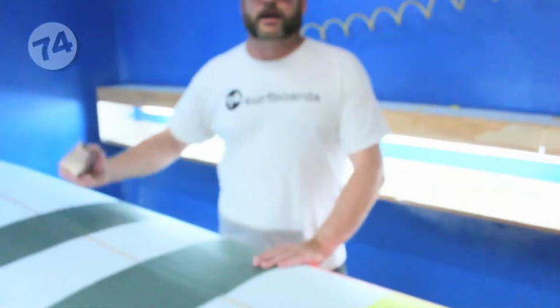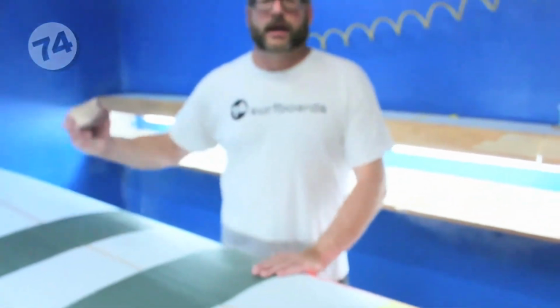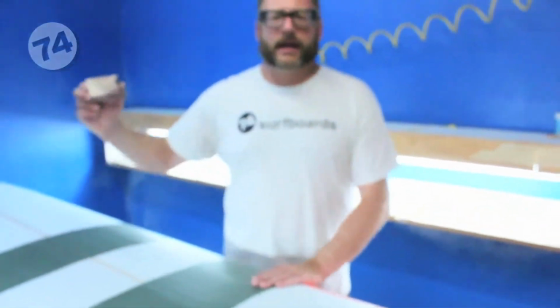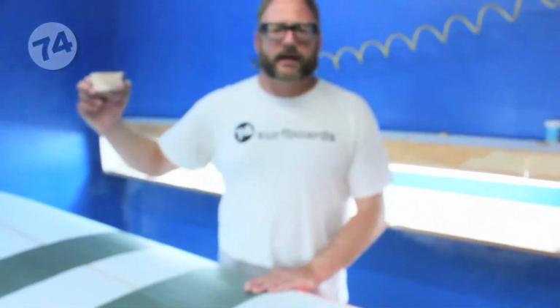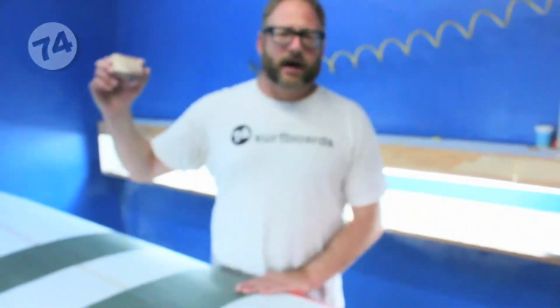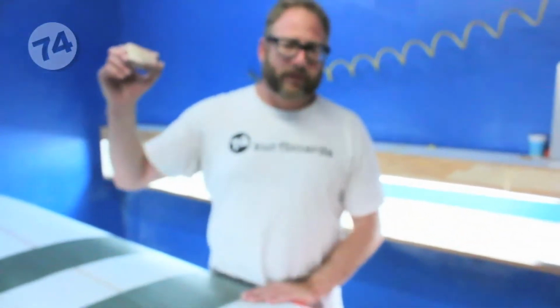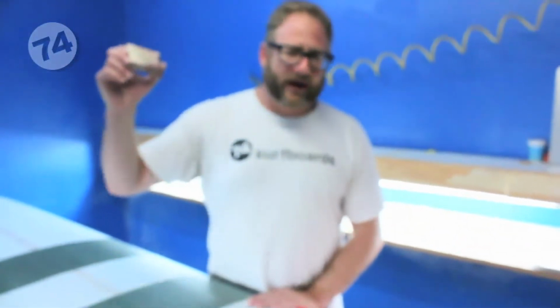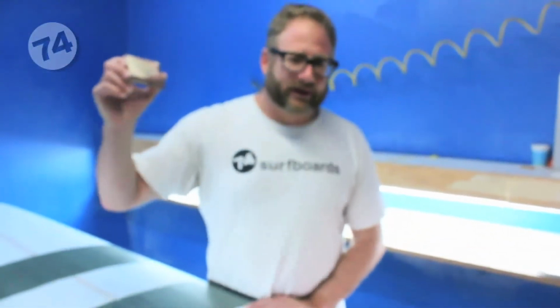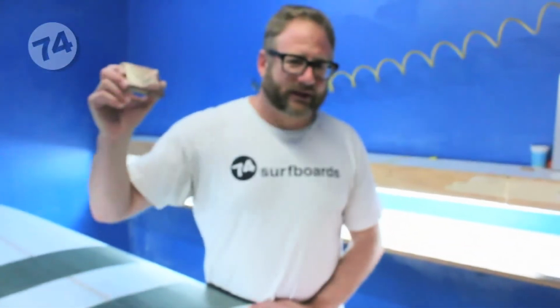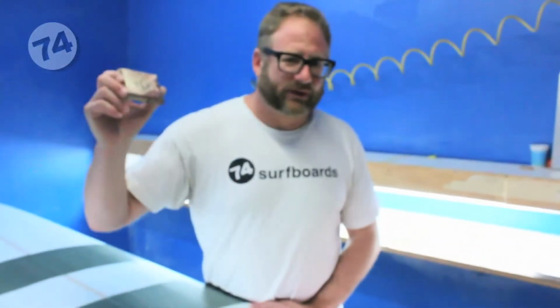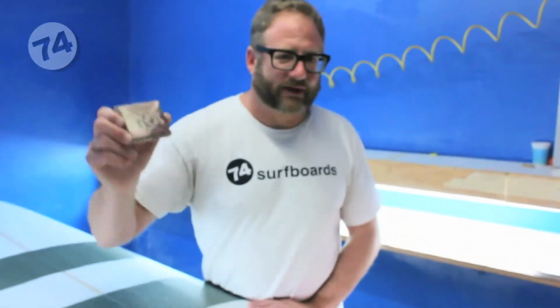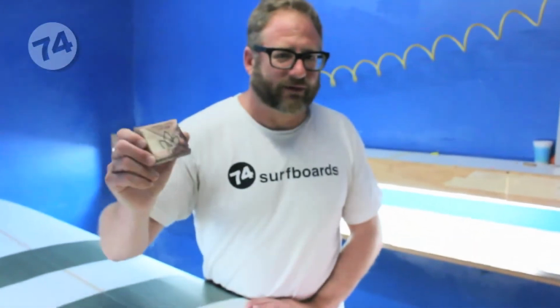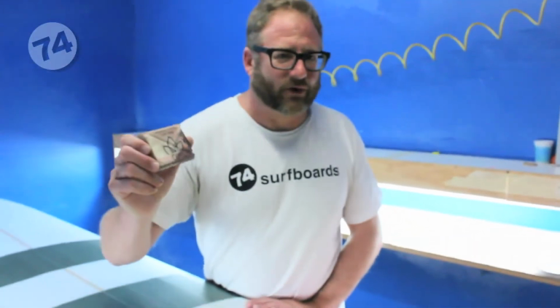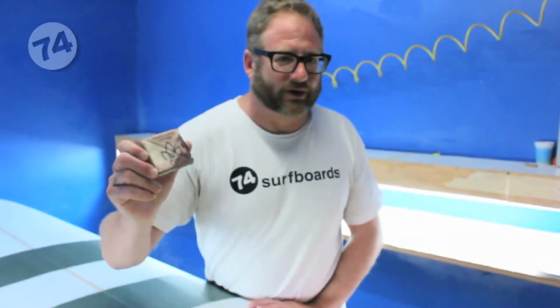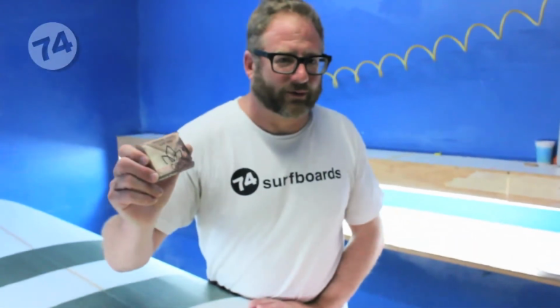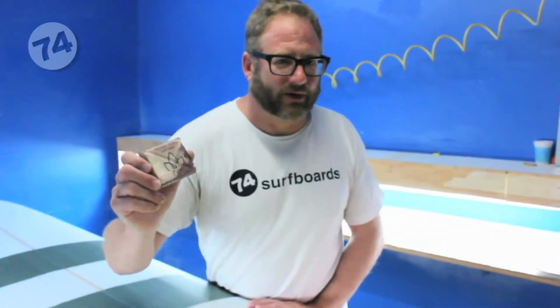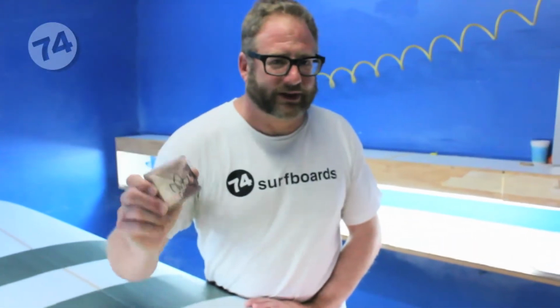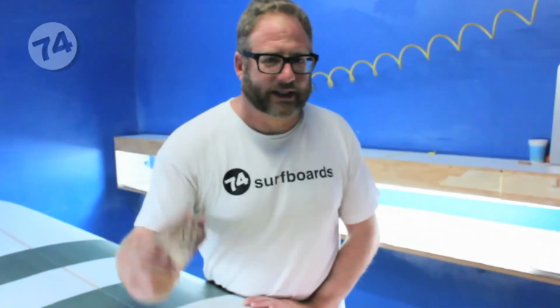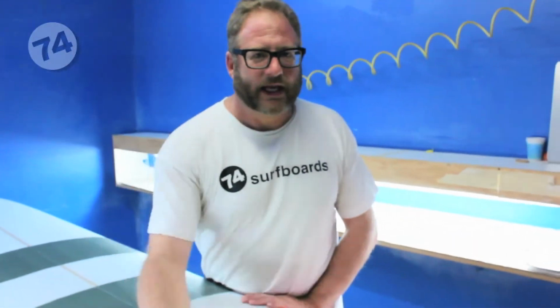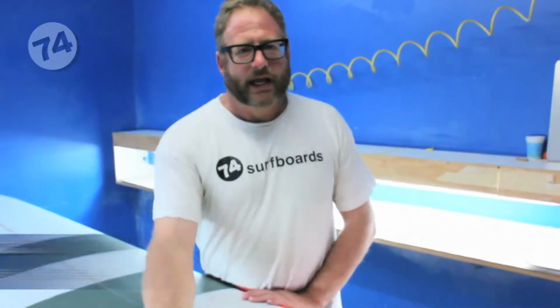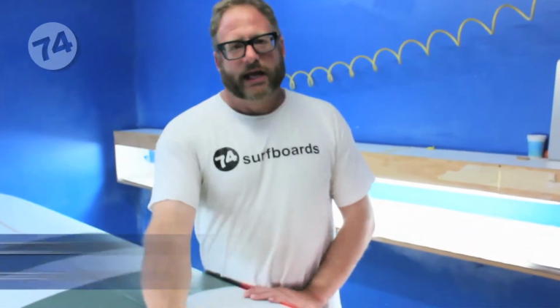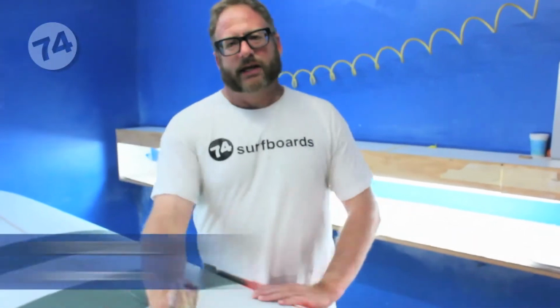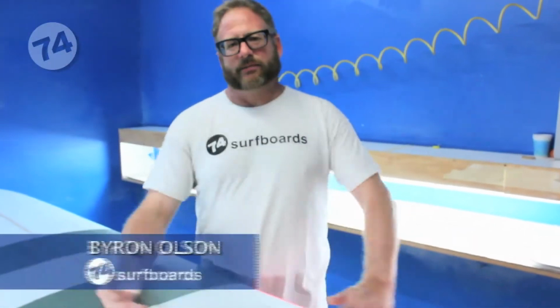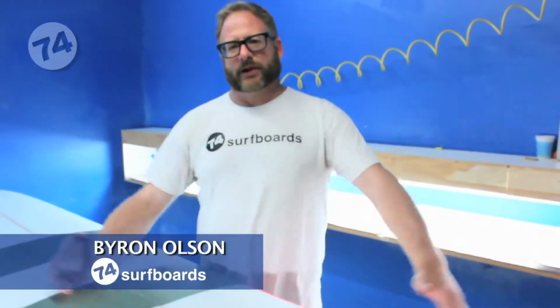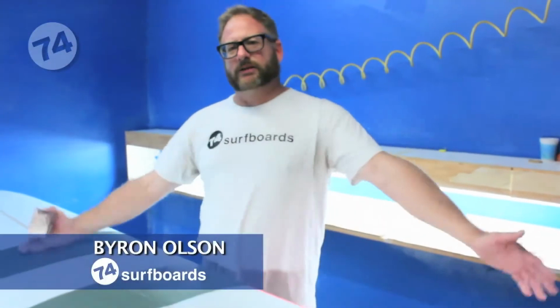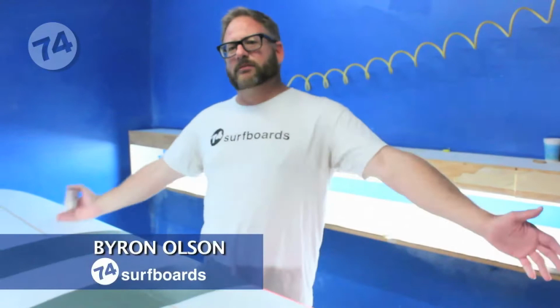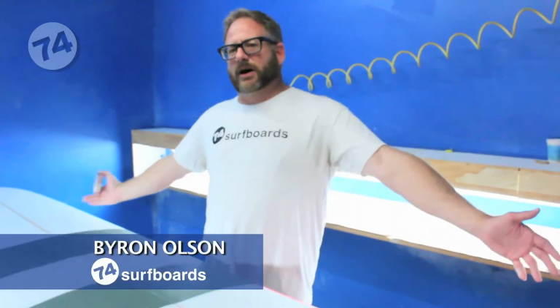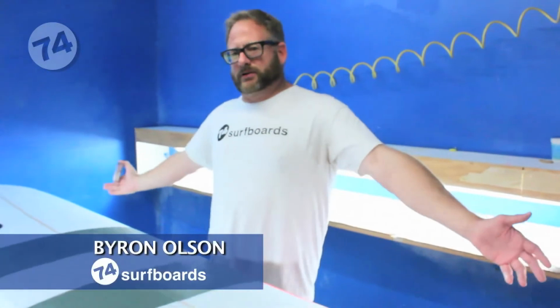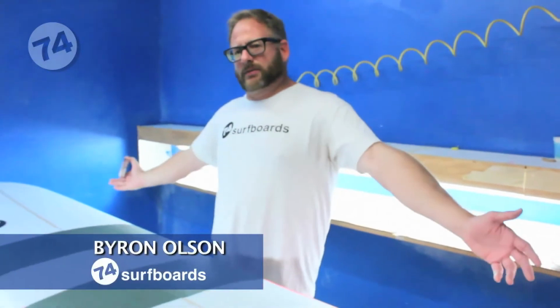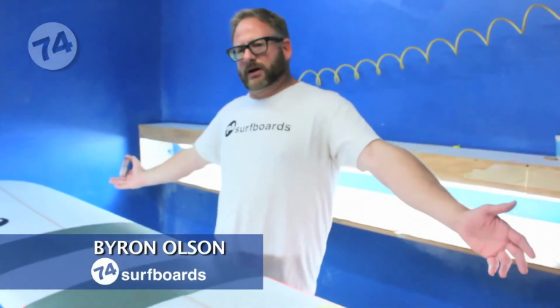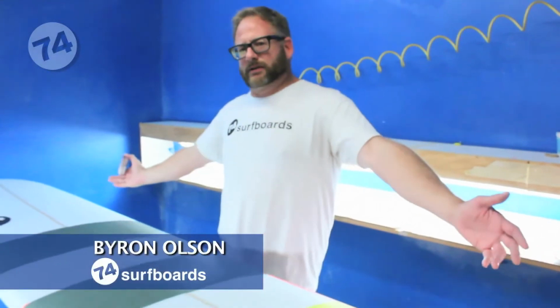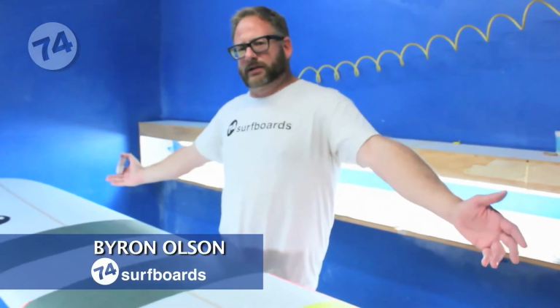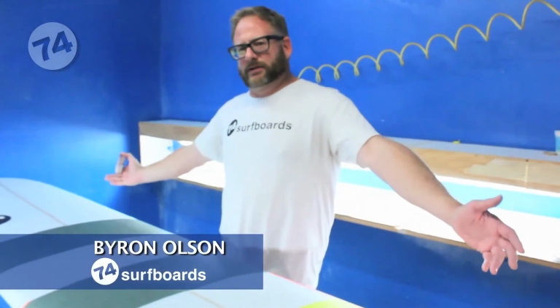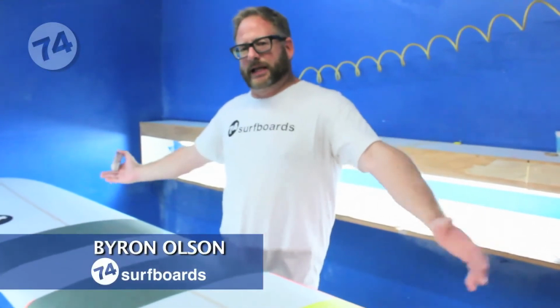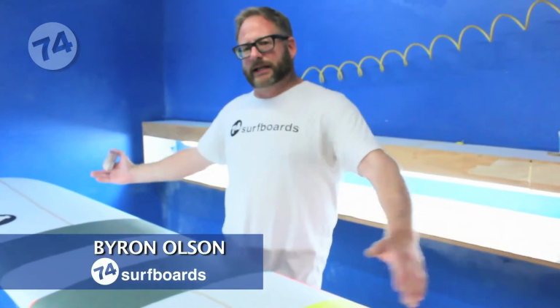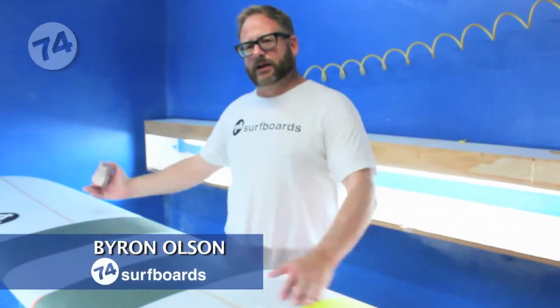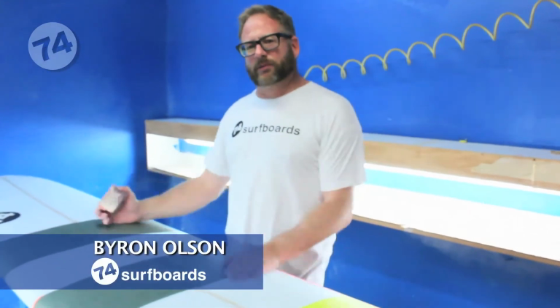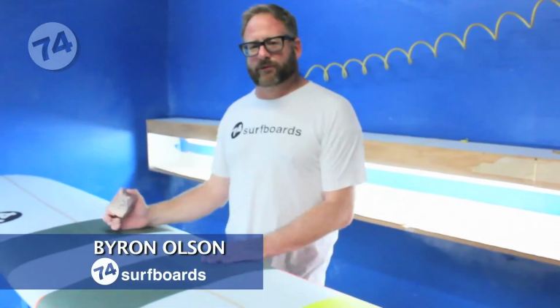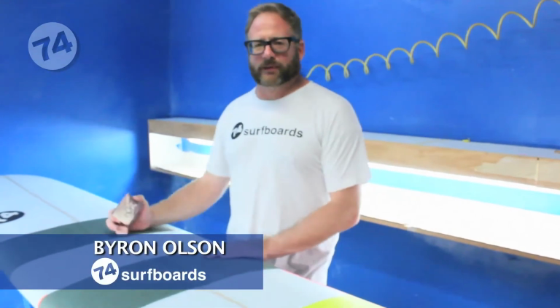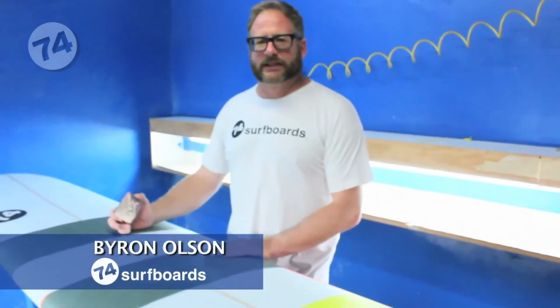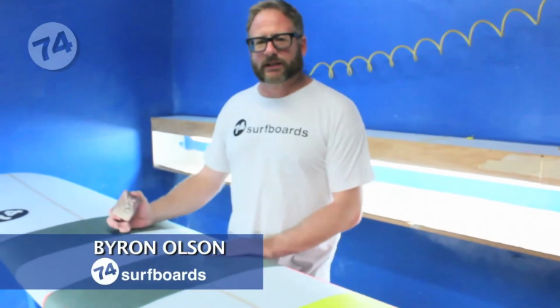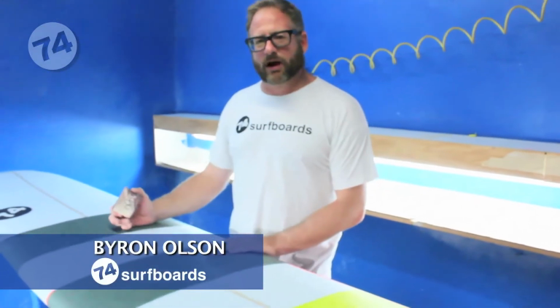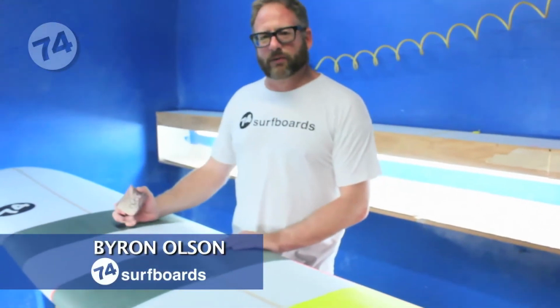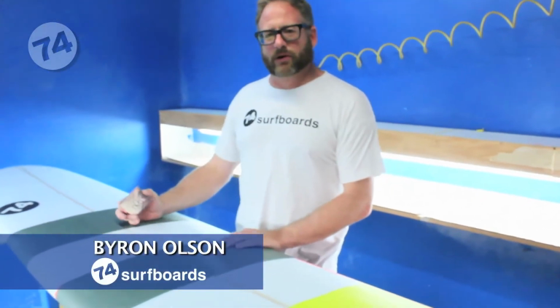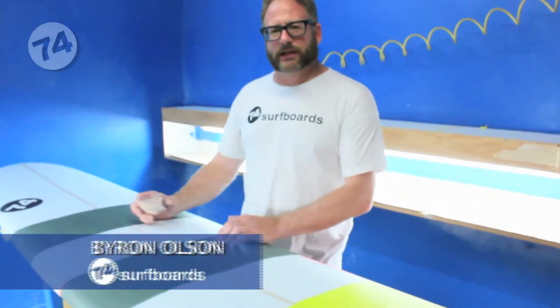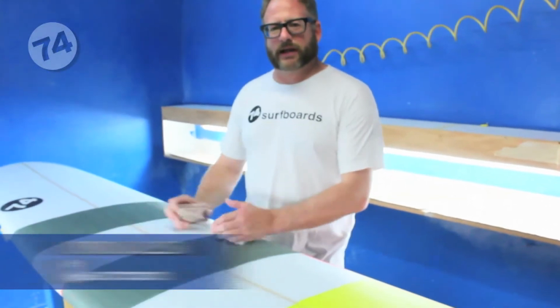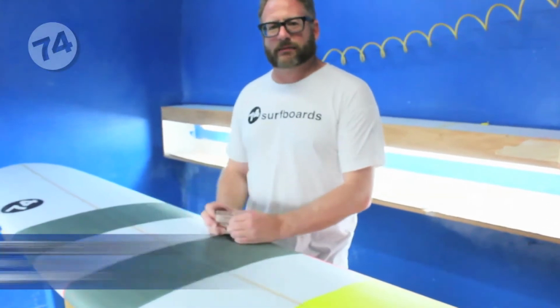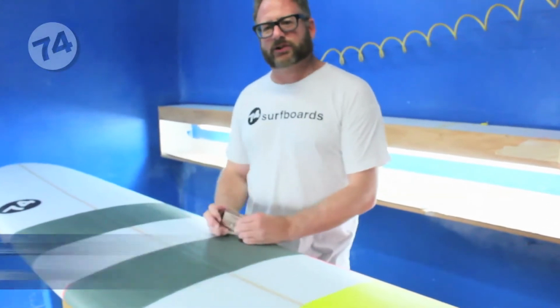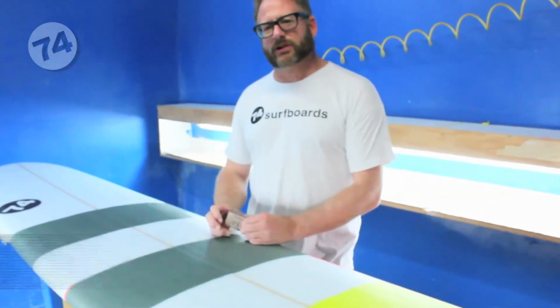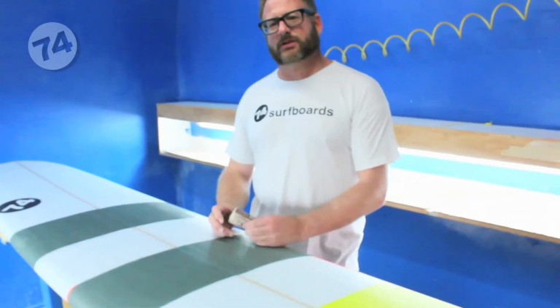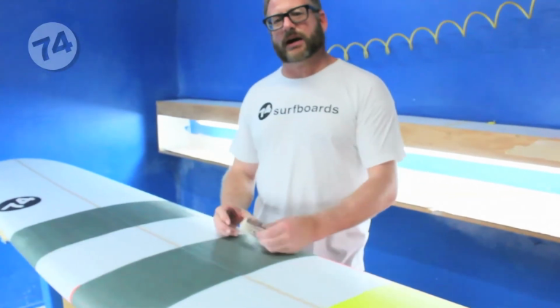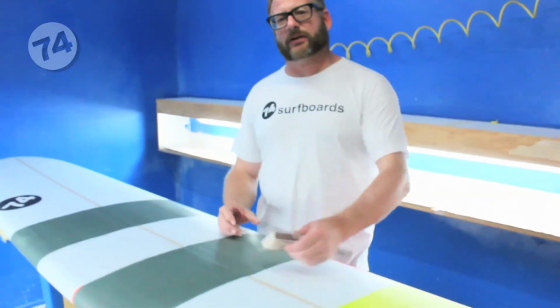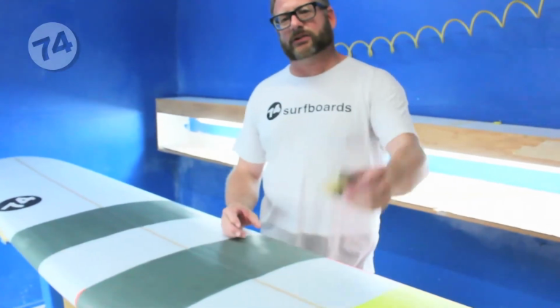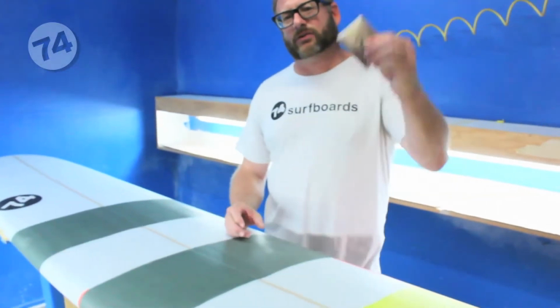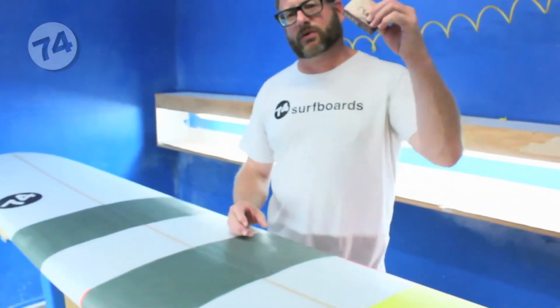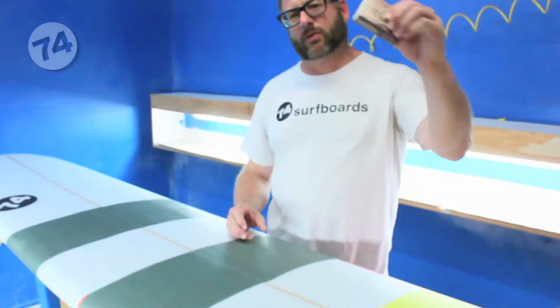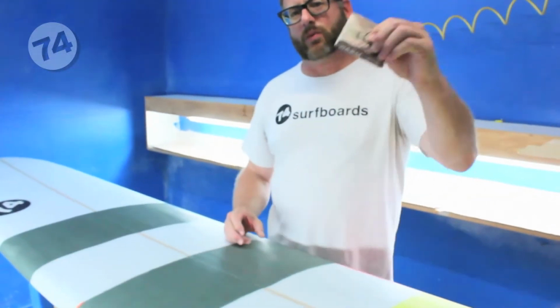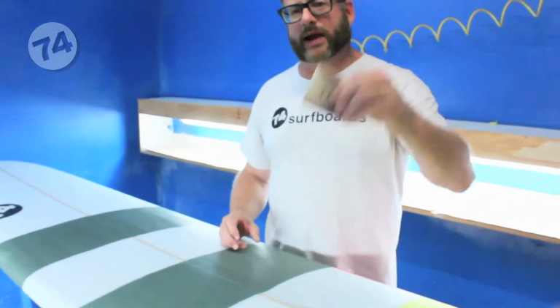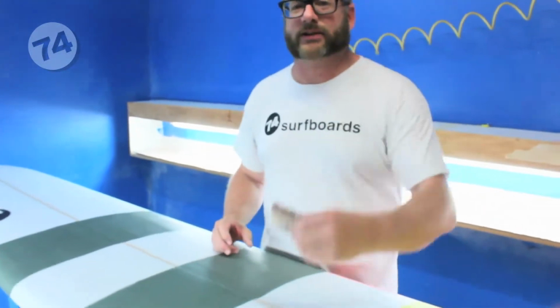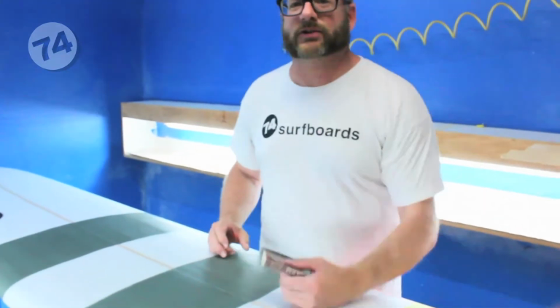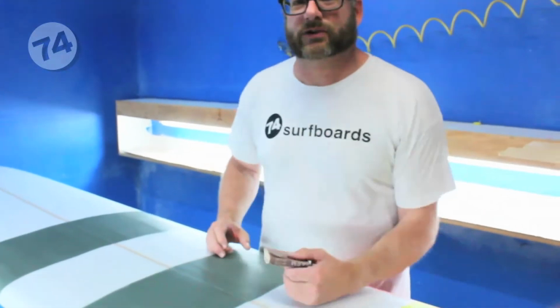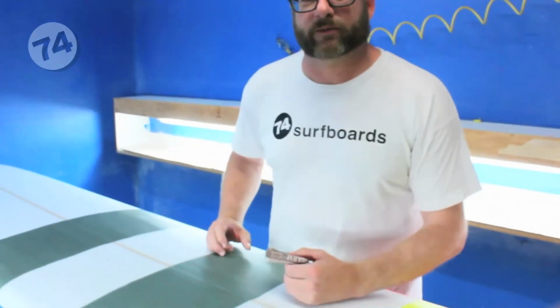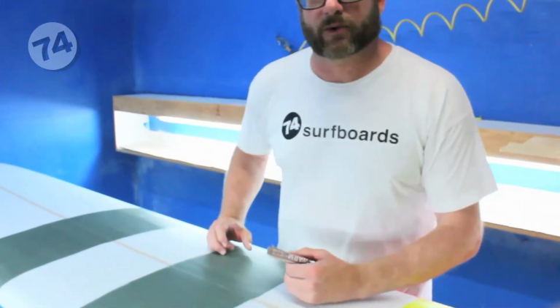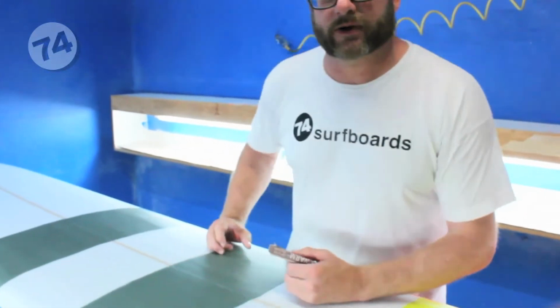Hey, I'm Byron, 74 Surfboards. I've got a brand new modern model here — a 9.0 Performance Longboard — and I'm going to show you how to wax your surfboard.